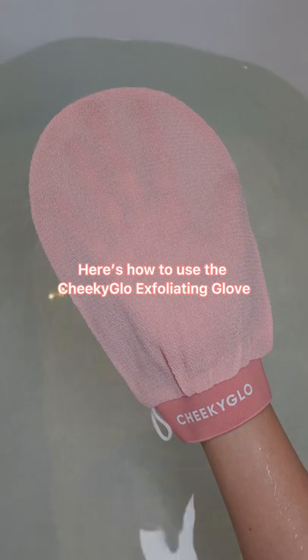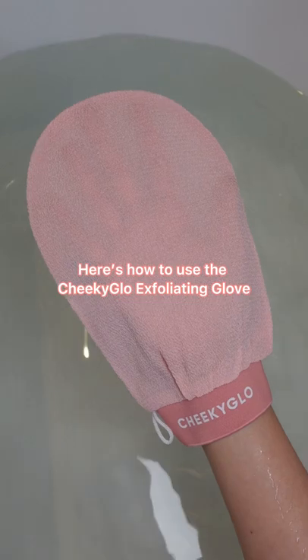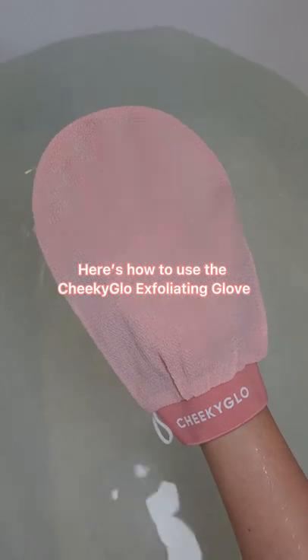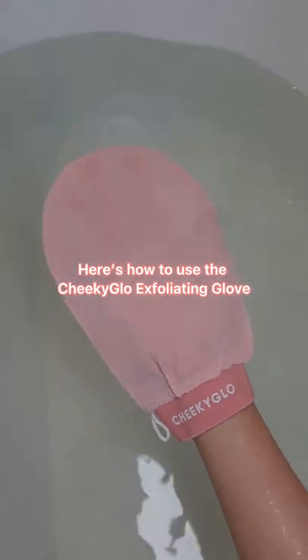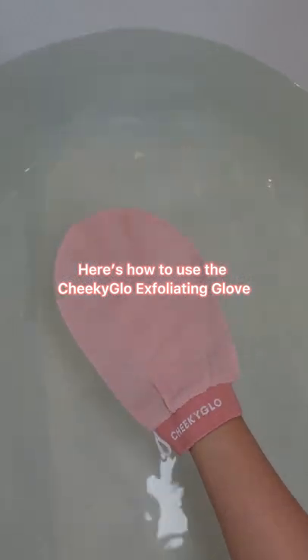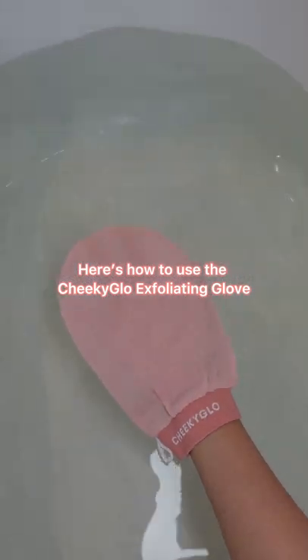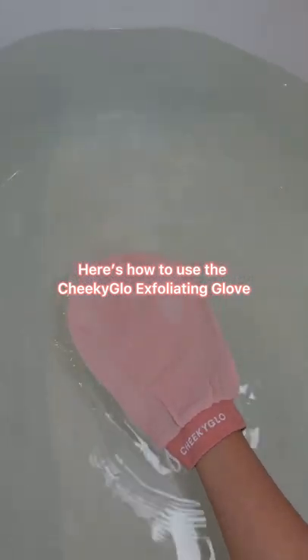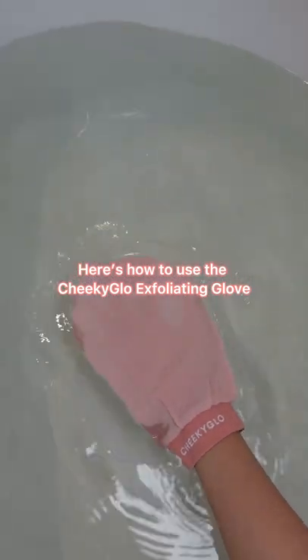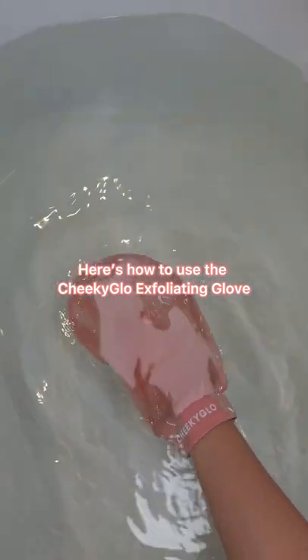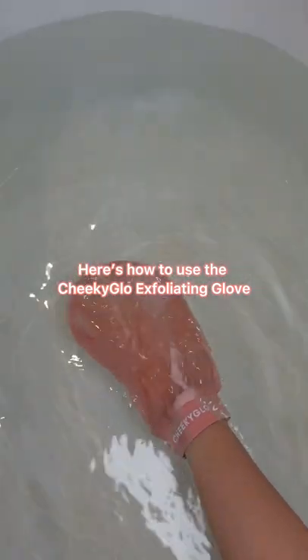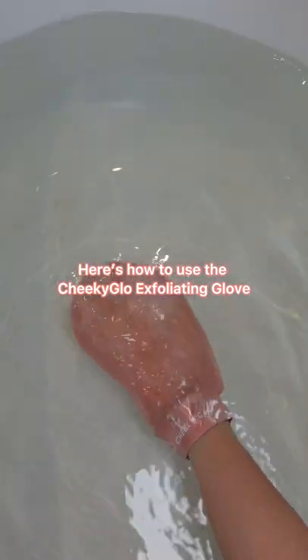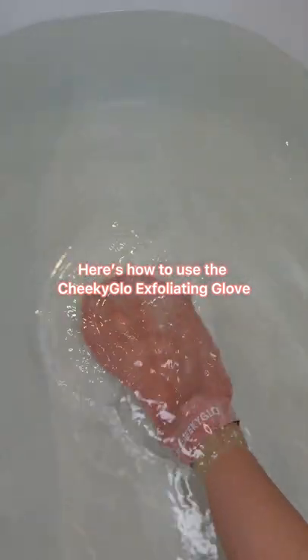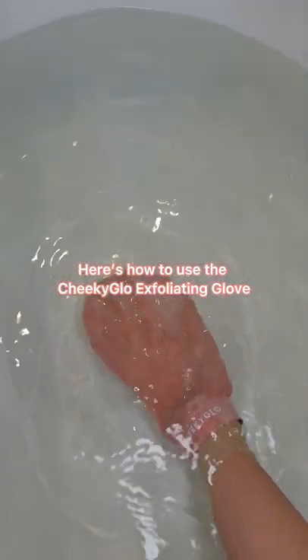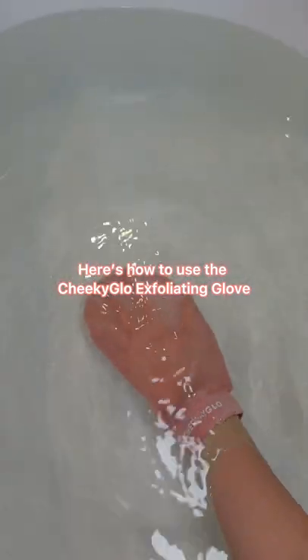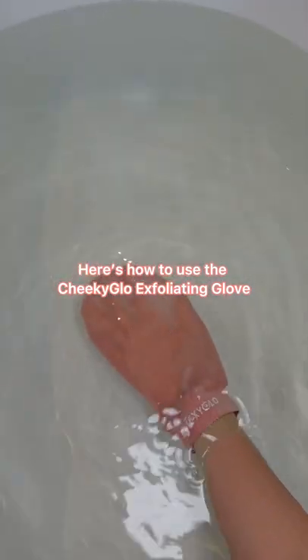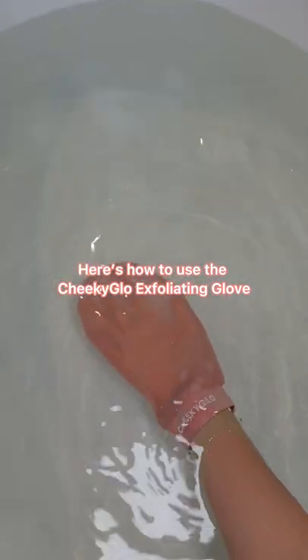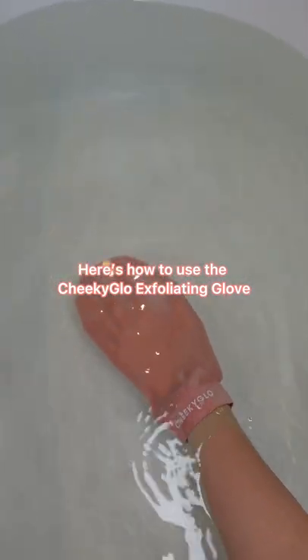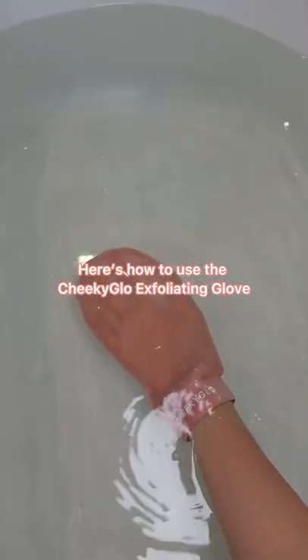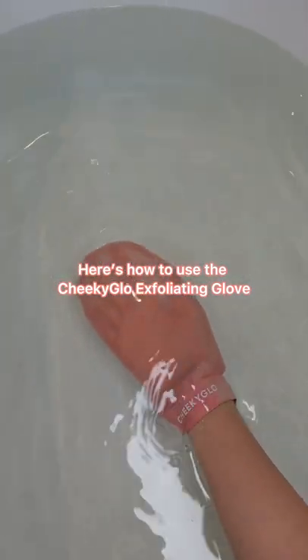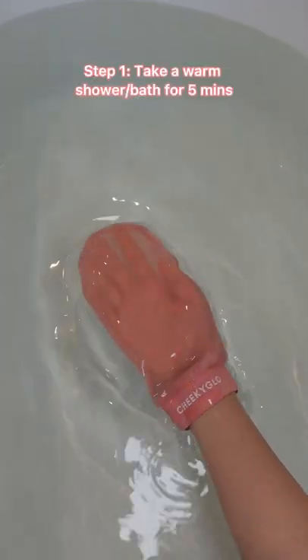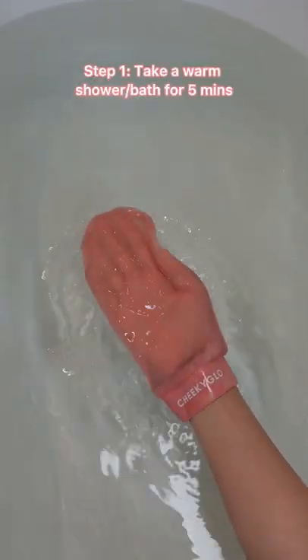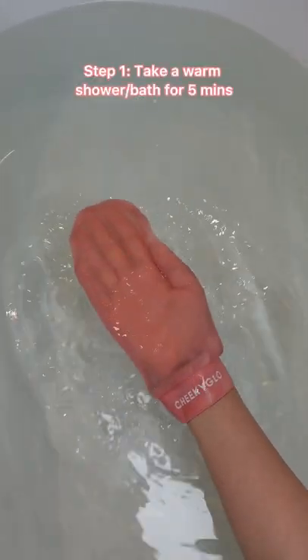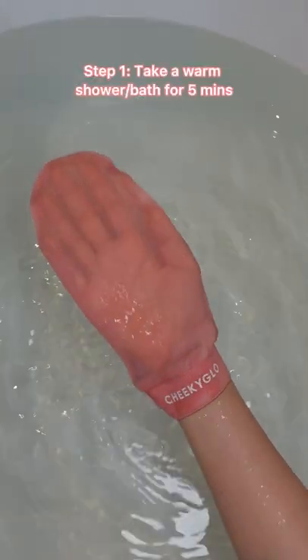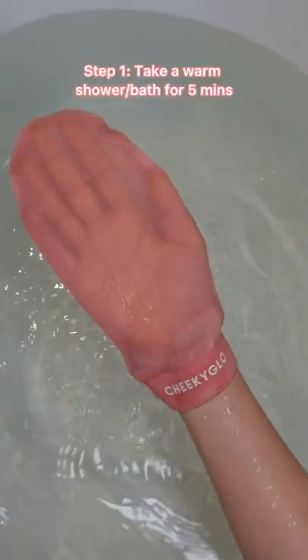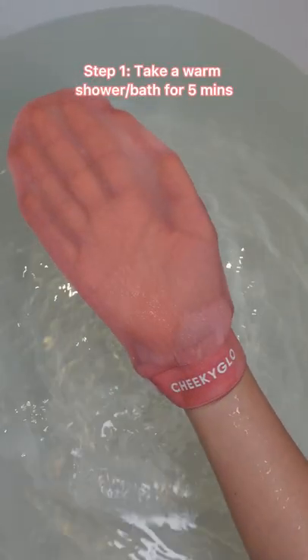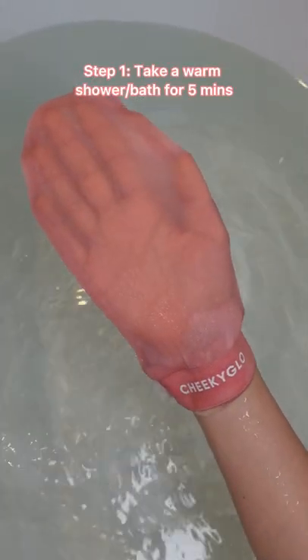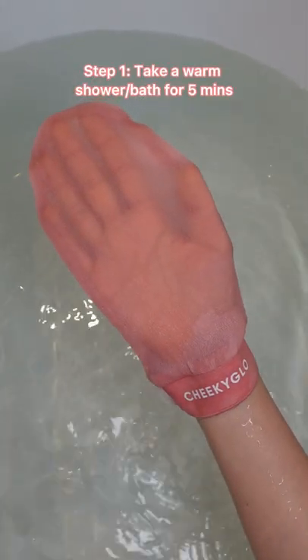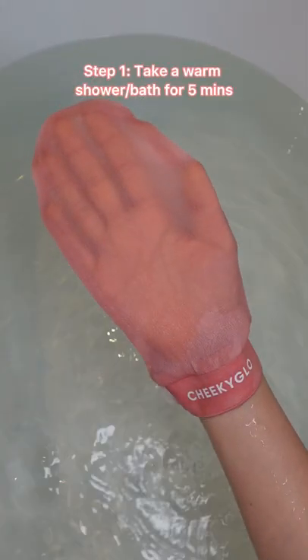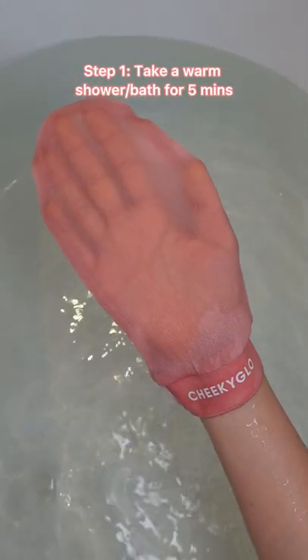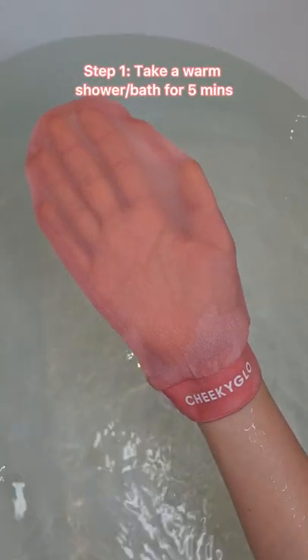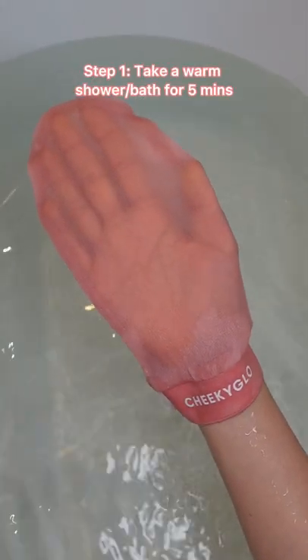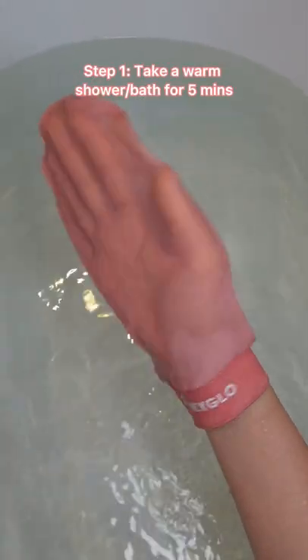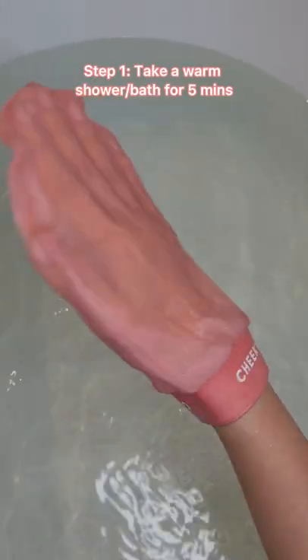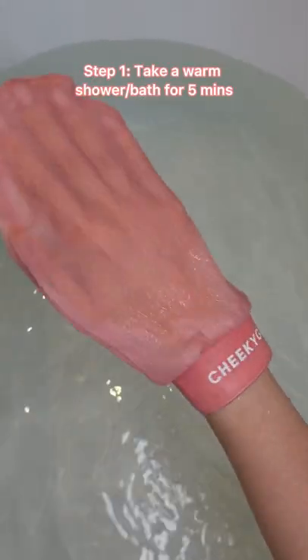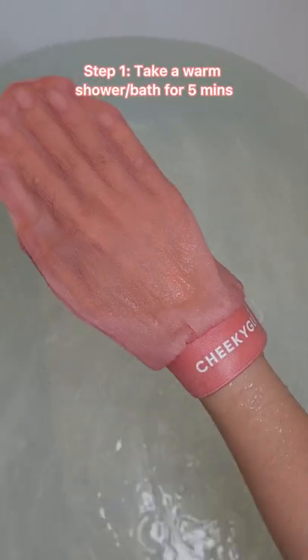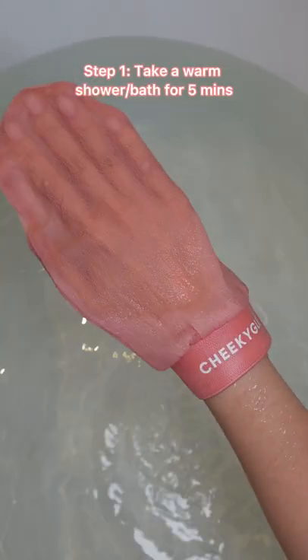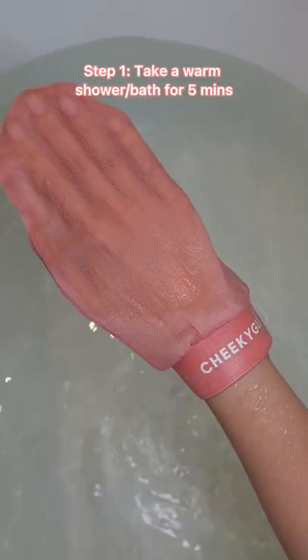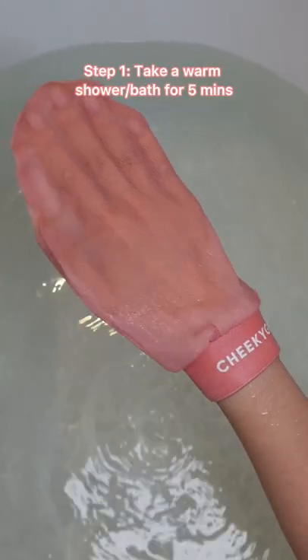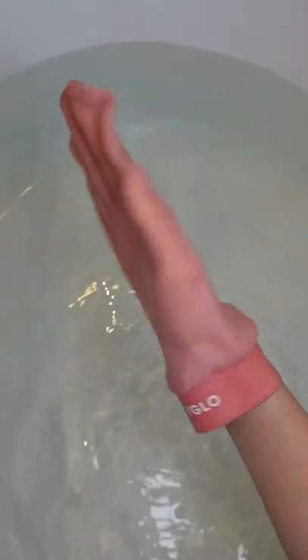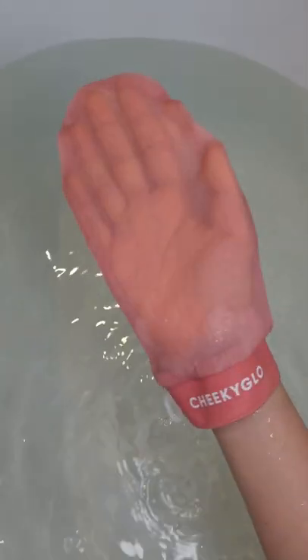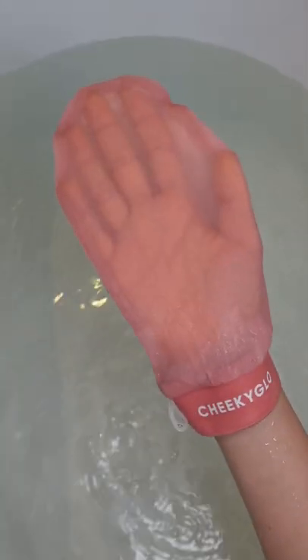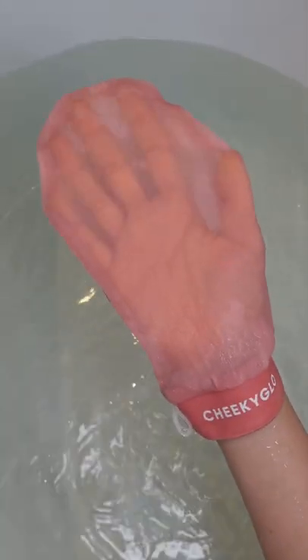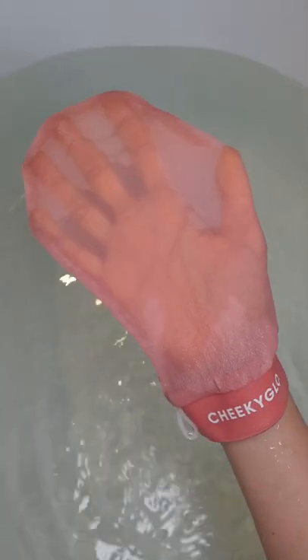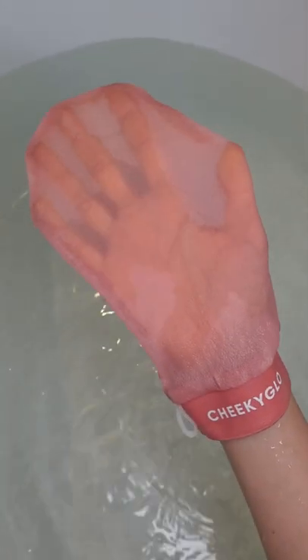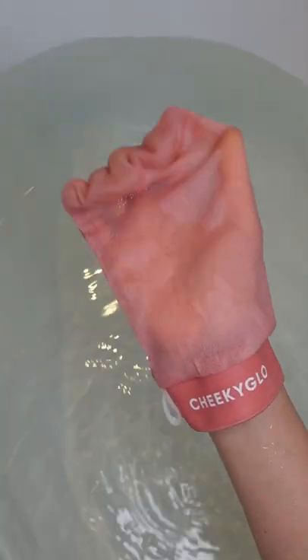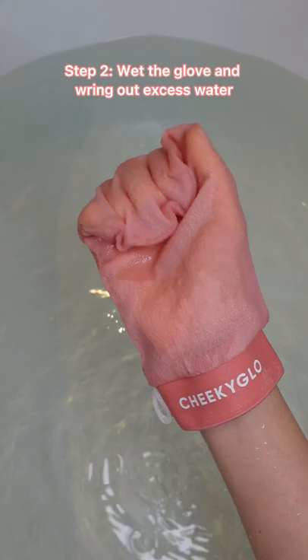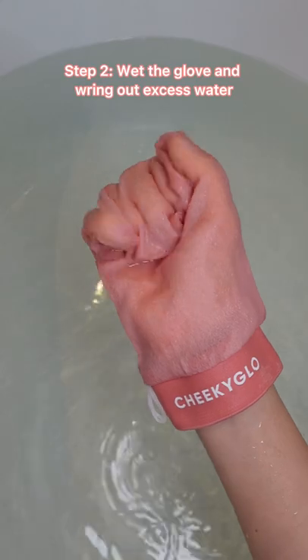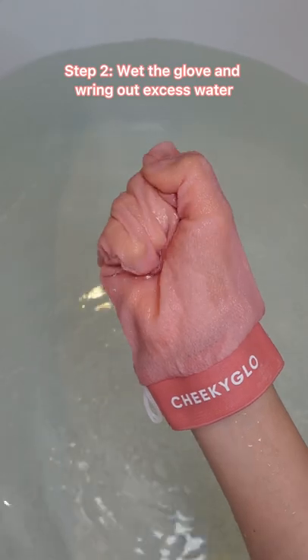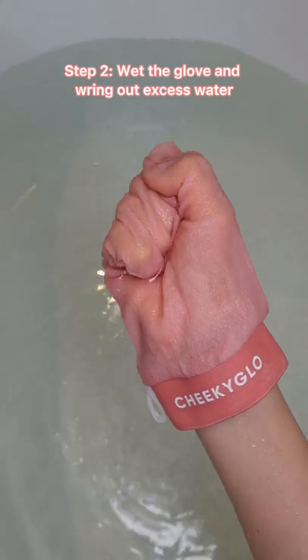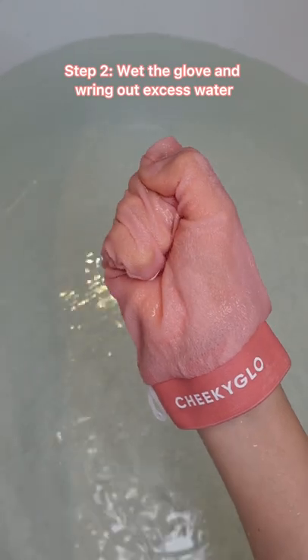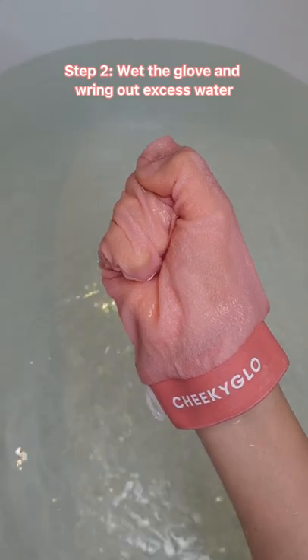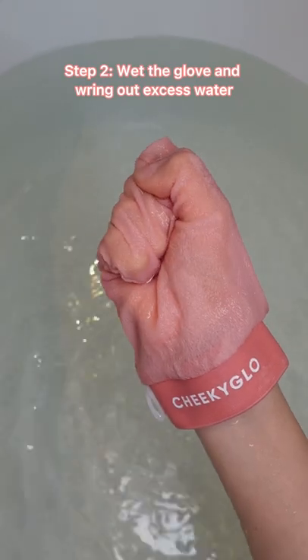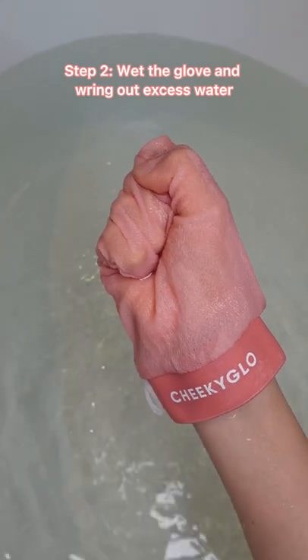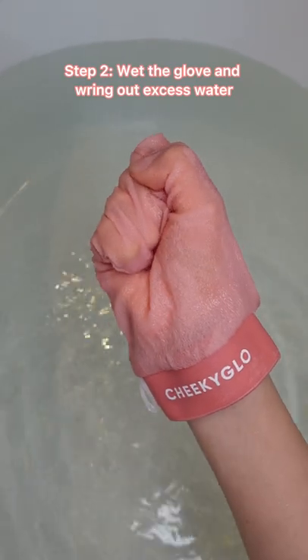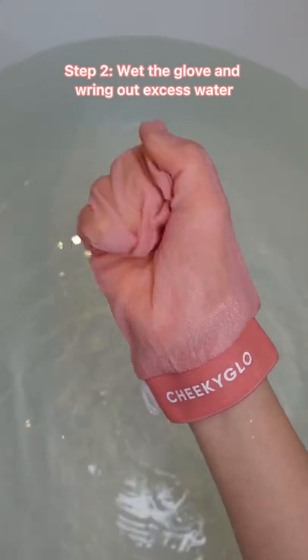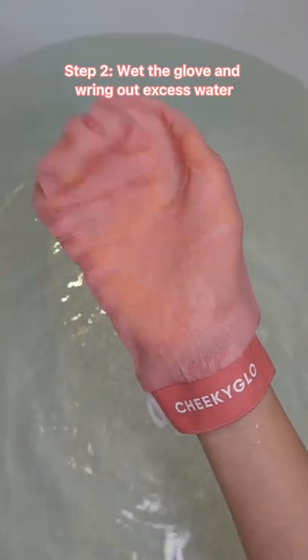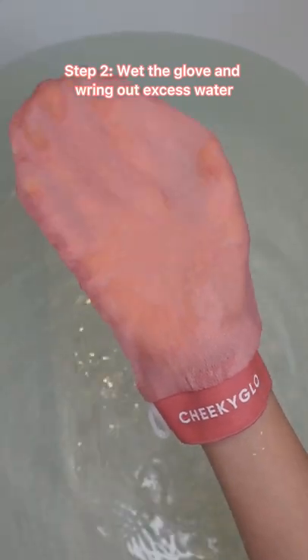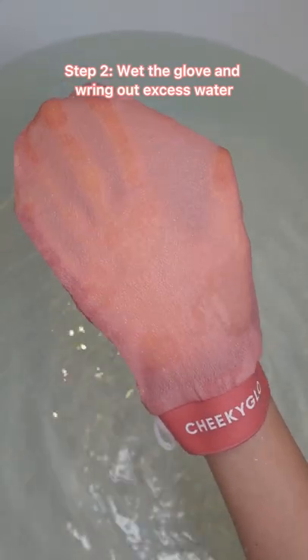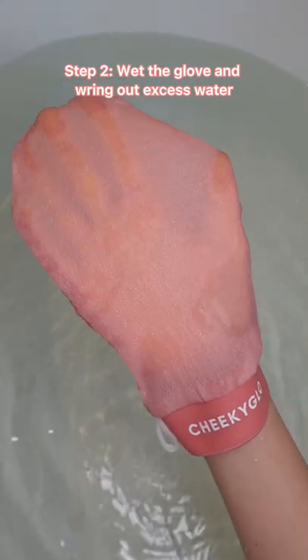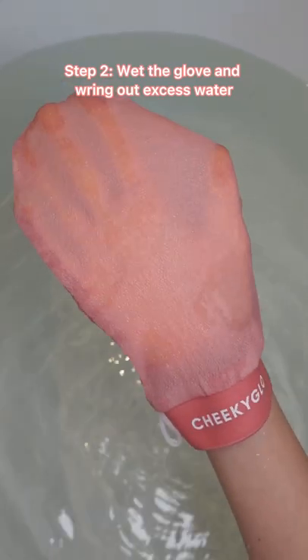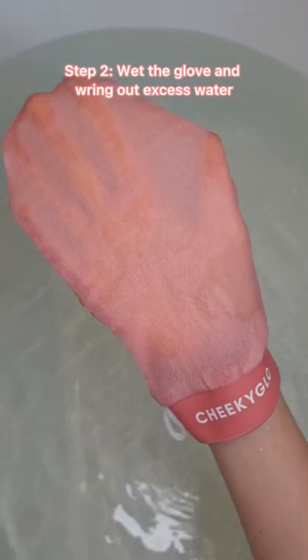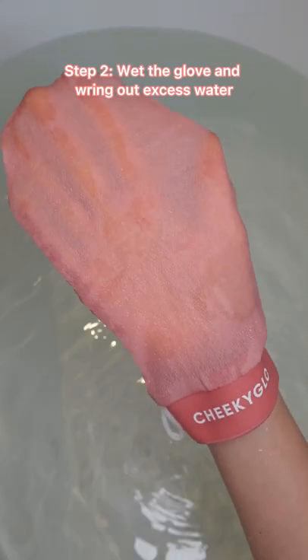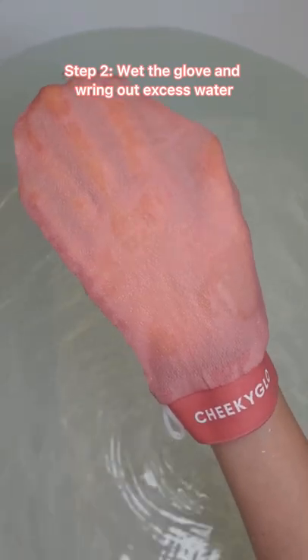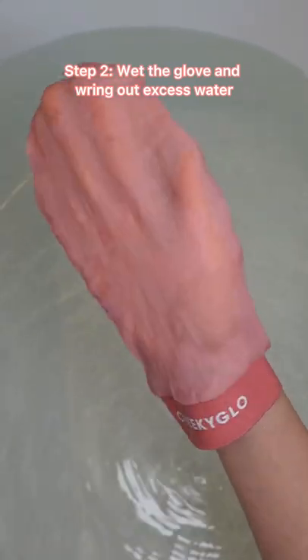Here's how to use the Cheeky Glow Exfoliating Glove. Step 1: Take a warm shower or bath for at least 5 minutes. Step 2: Wet the glove and wring out excess water.